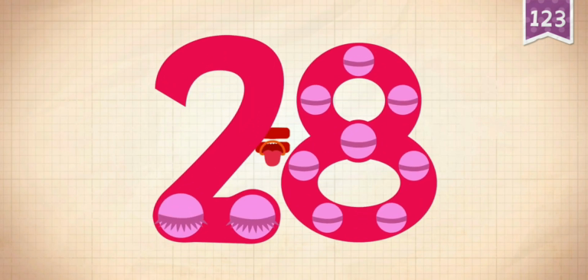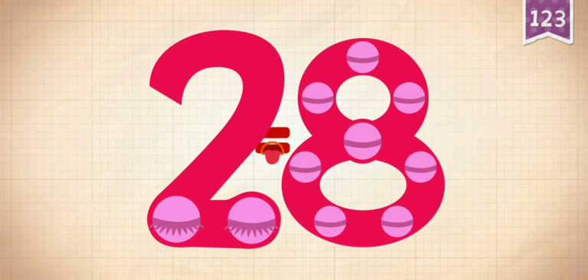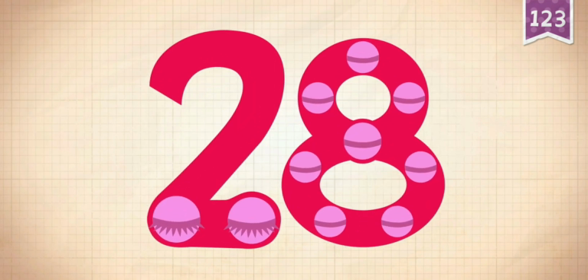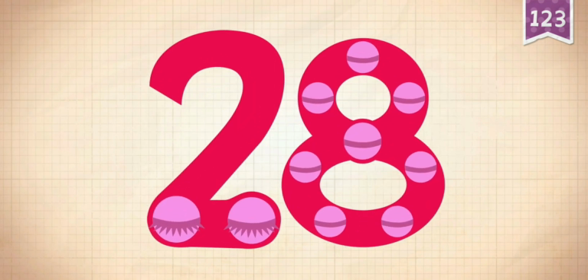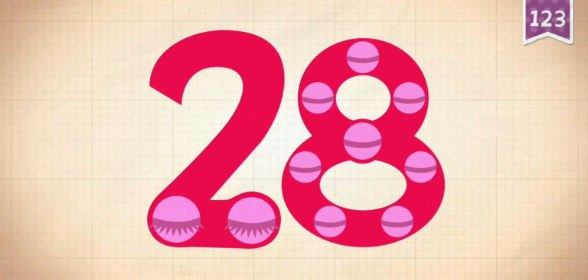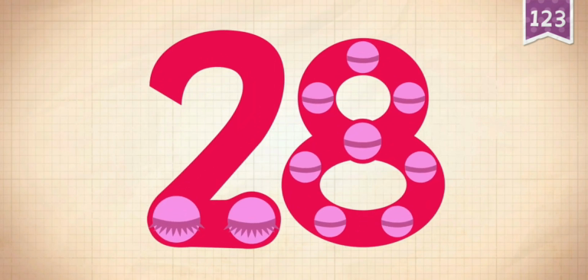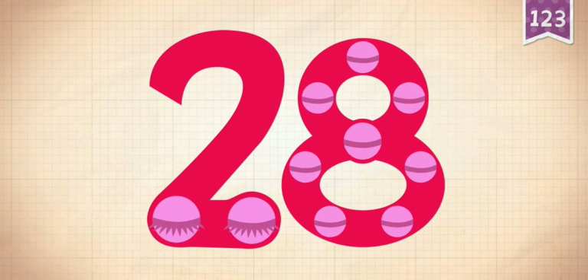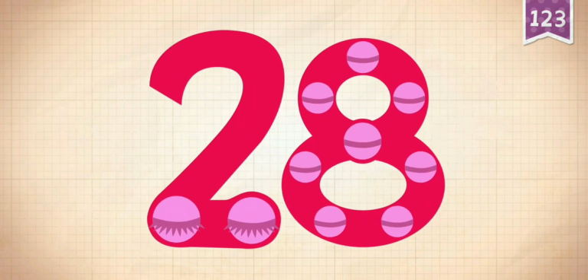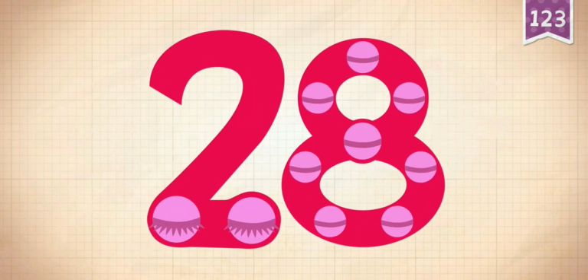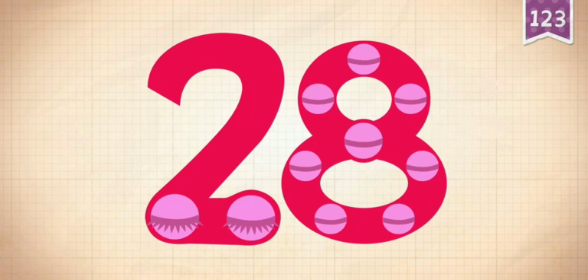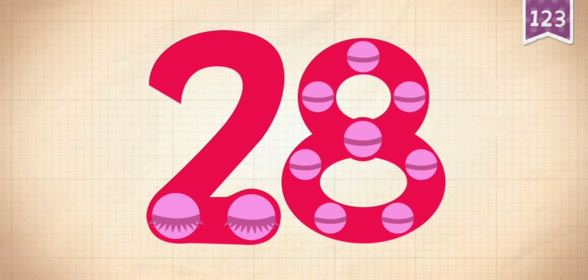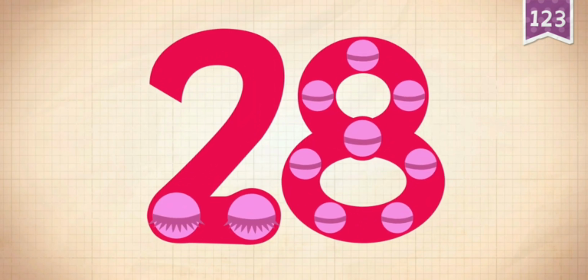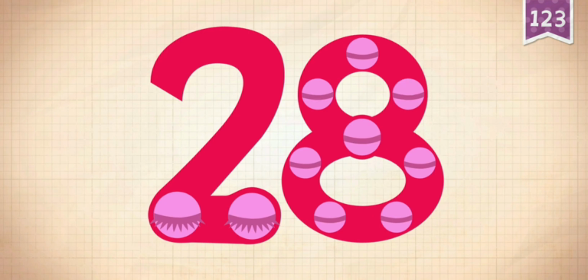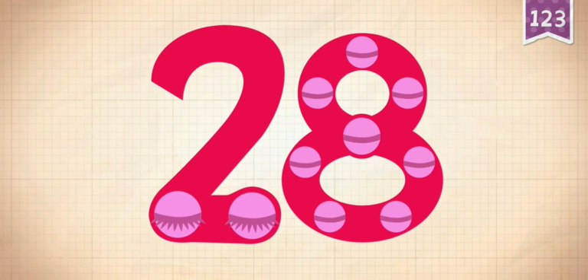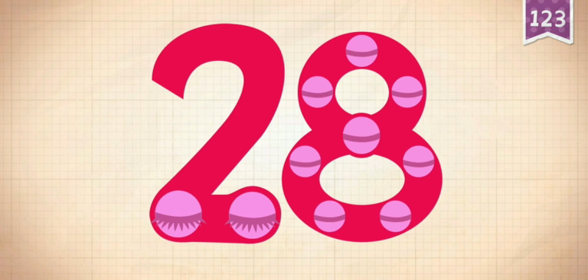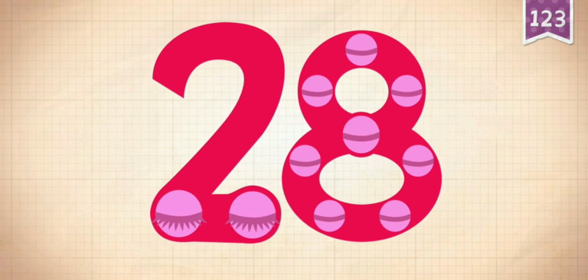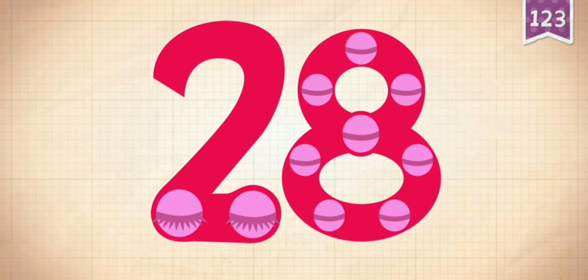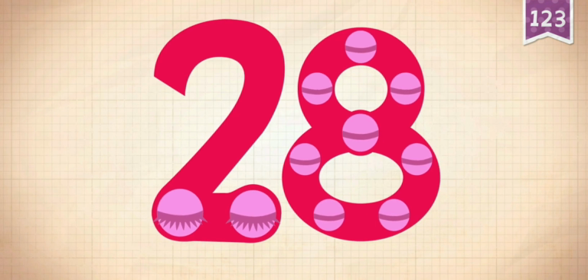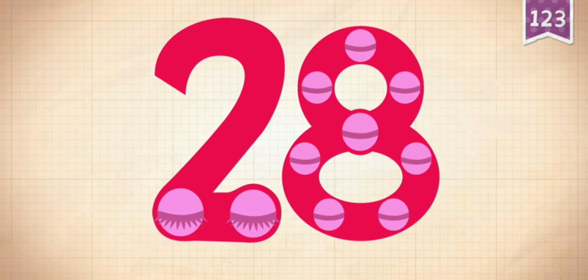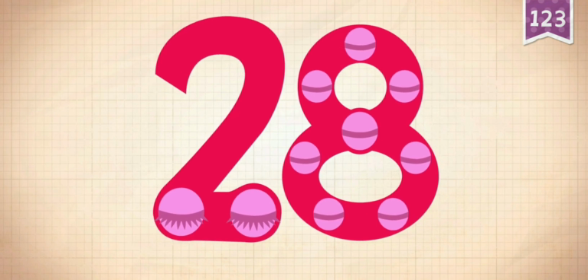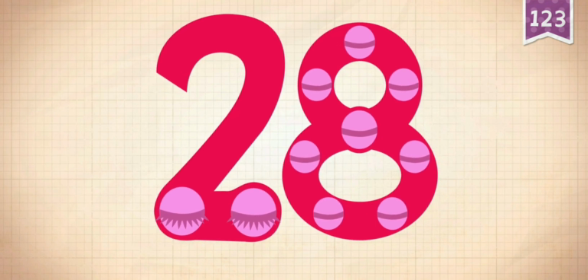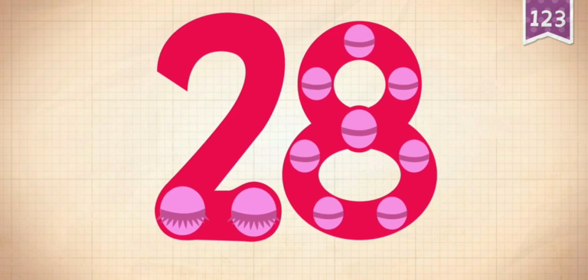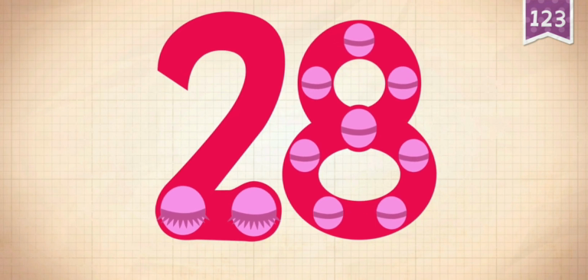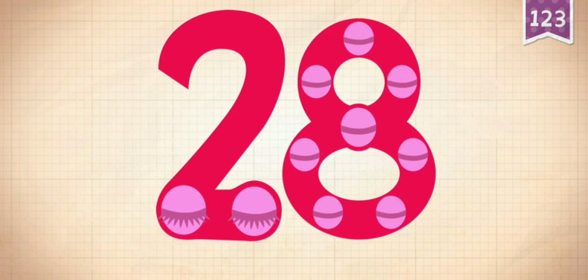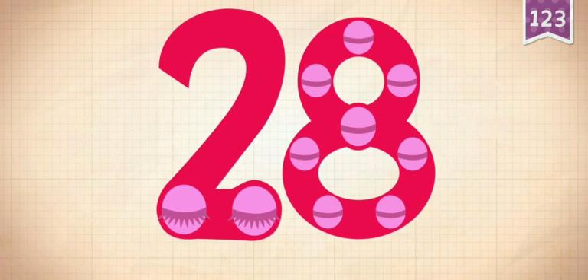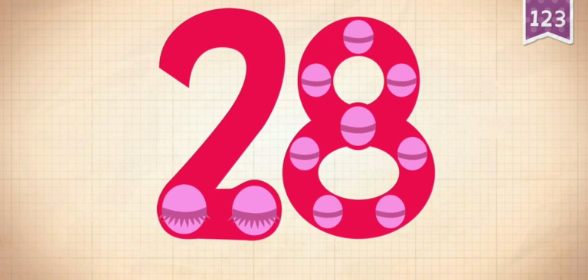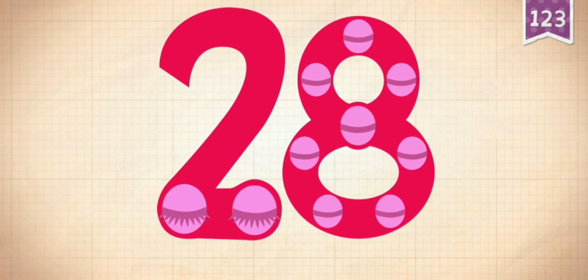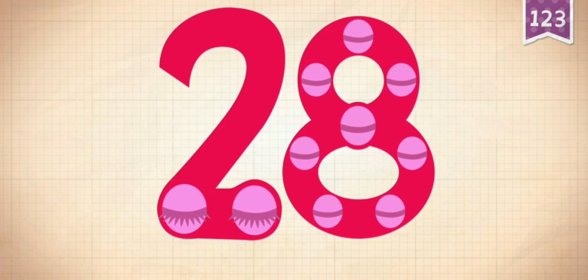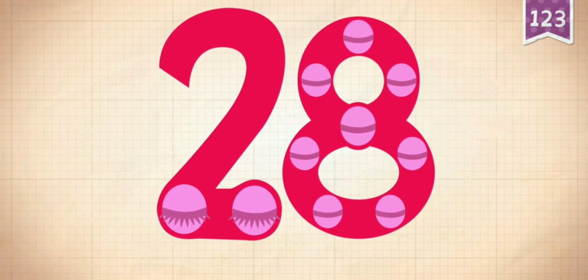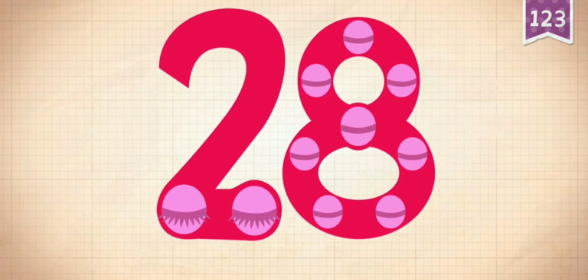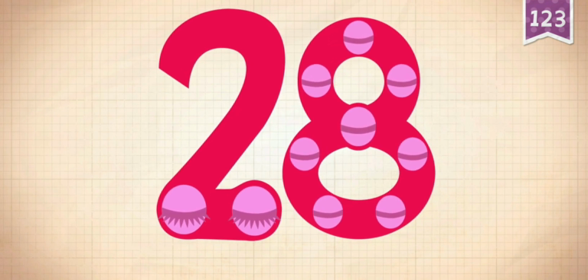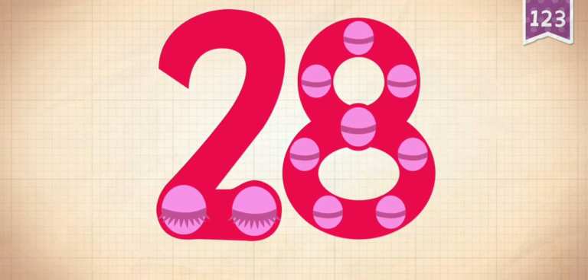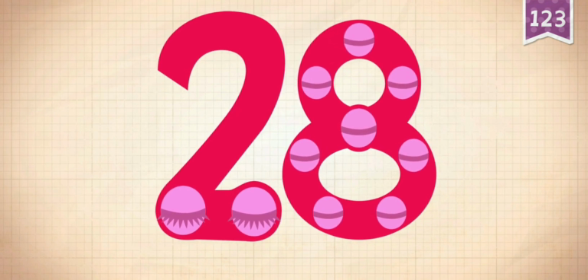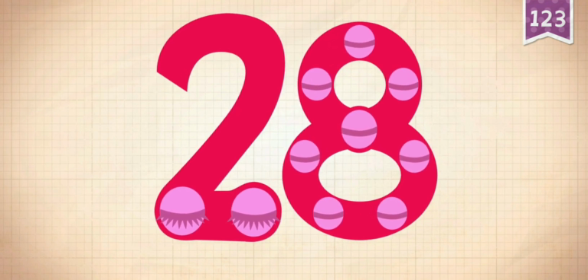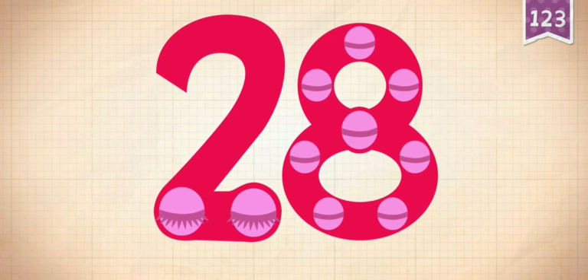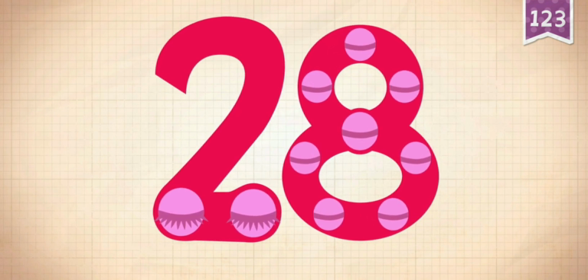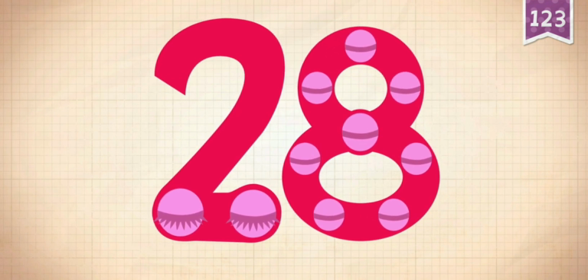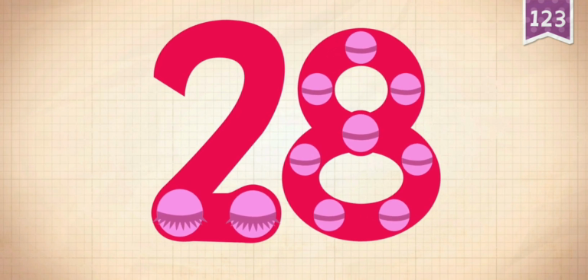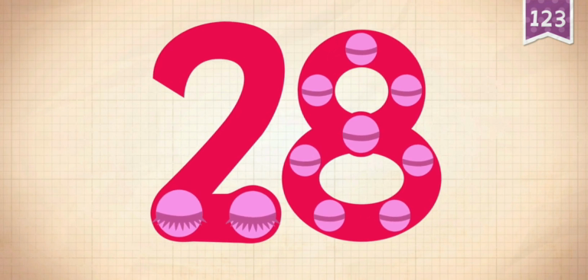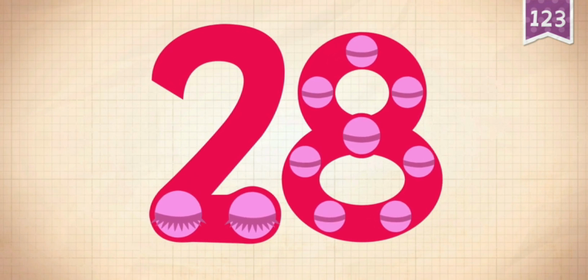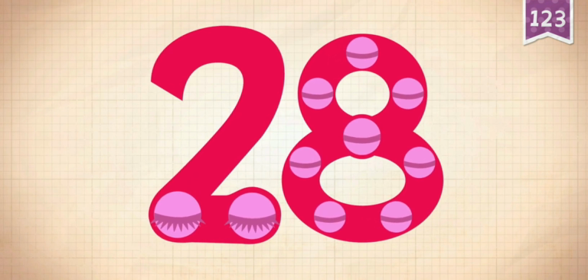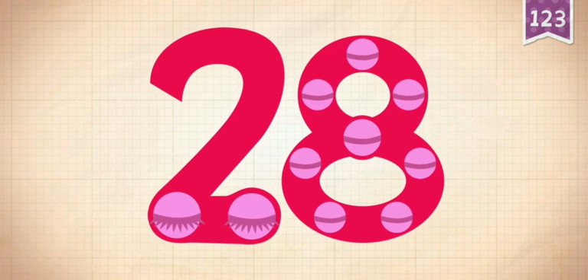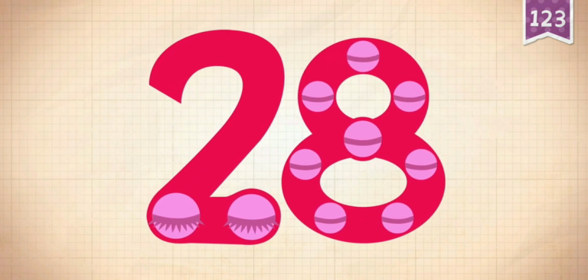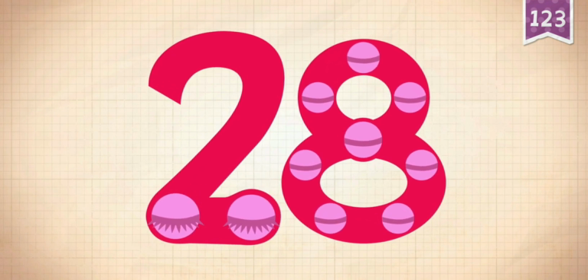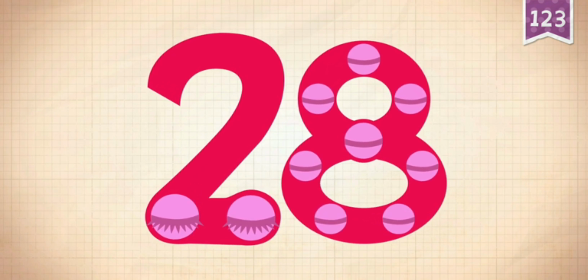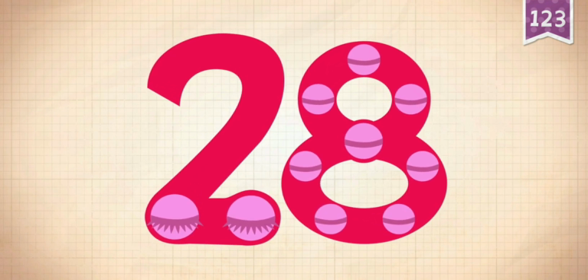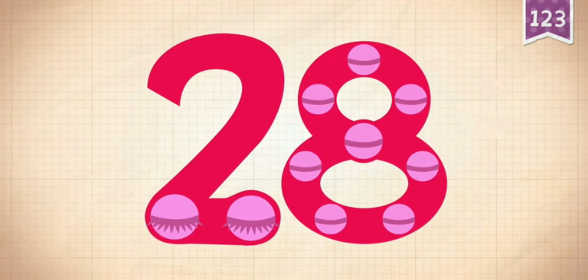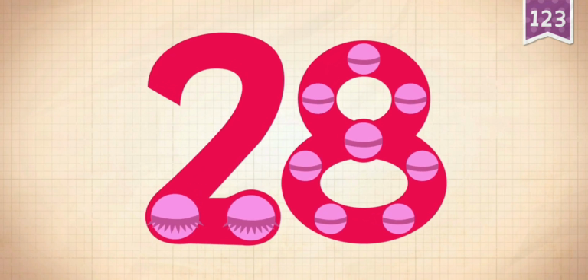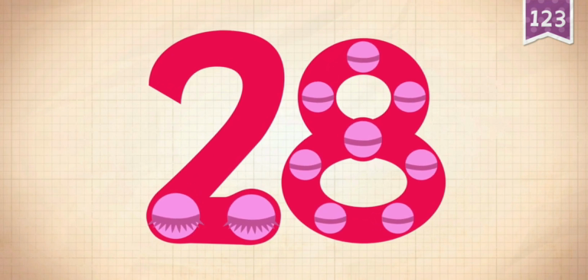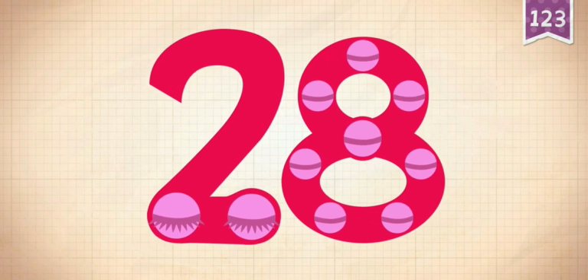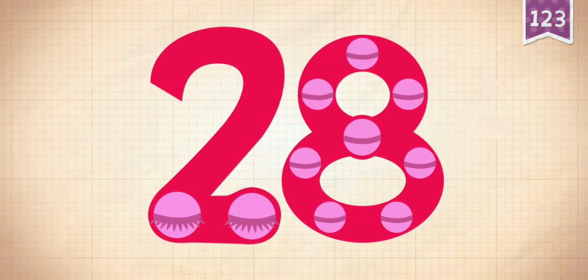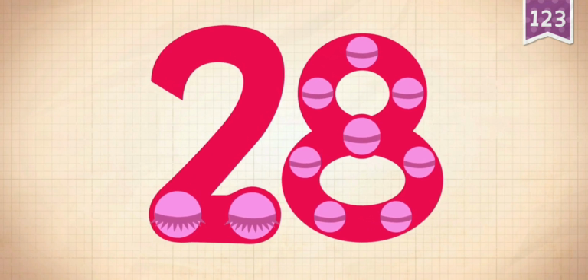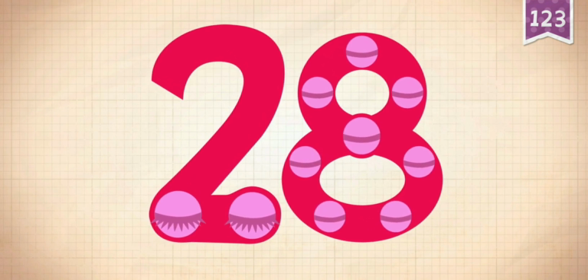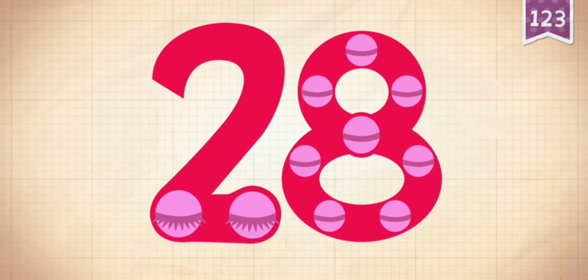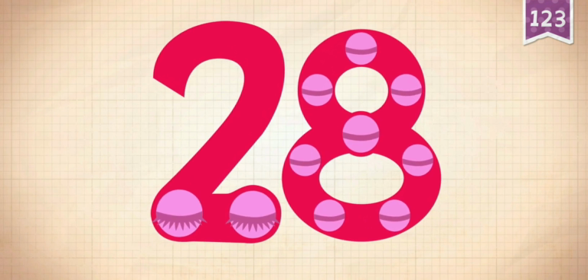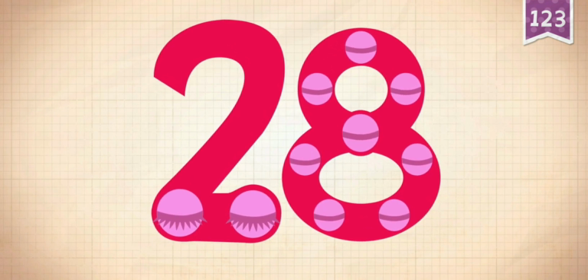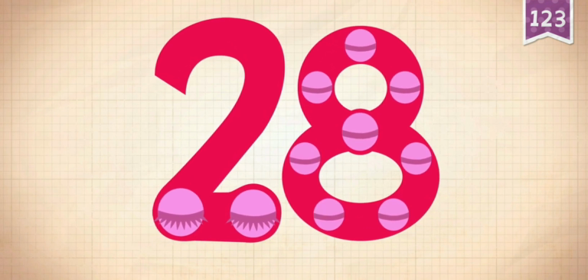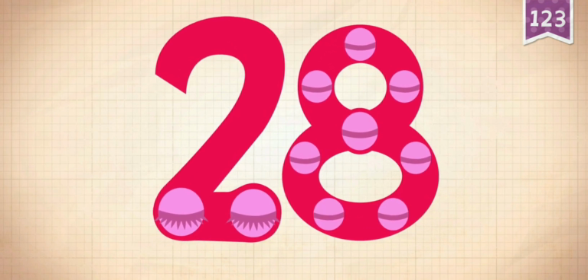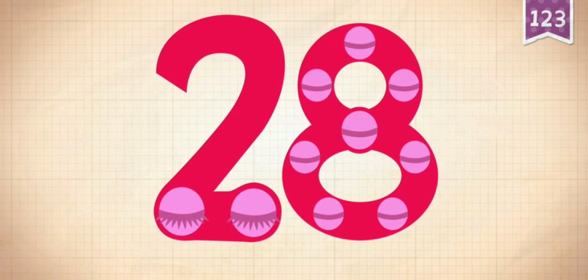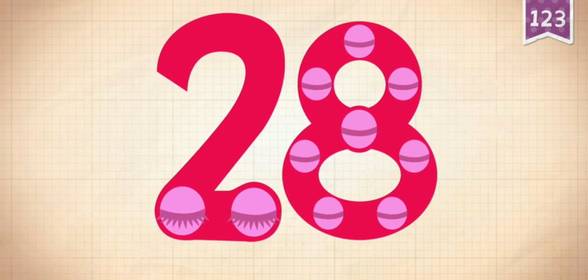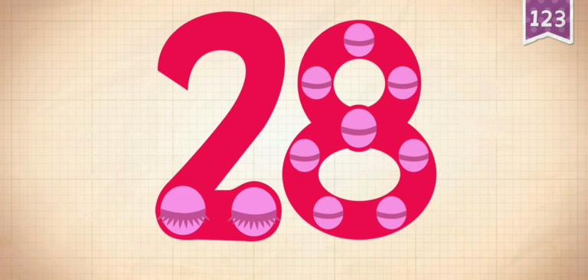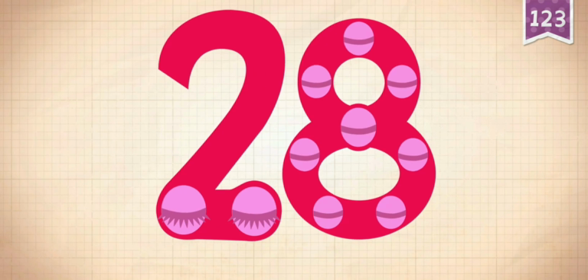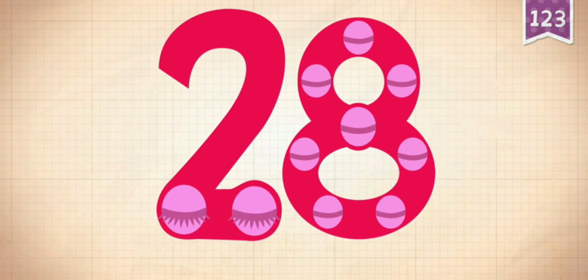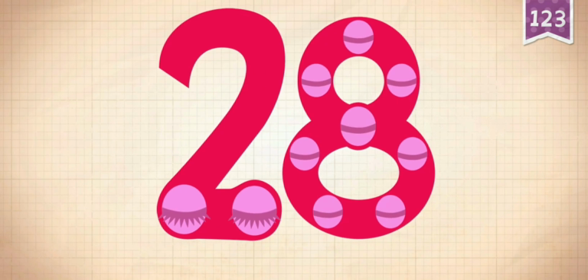8 plus 20 equals 28. Touch the monster's eyes to wake it up.